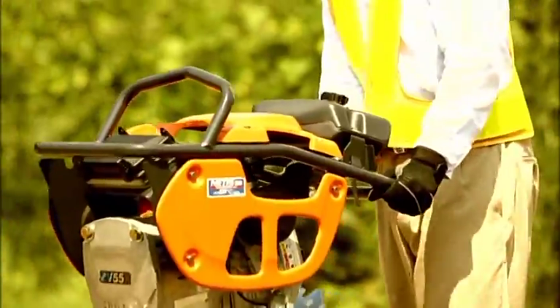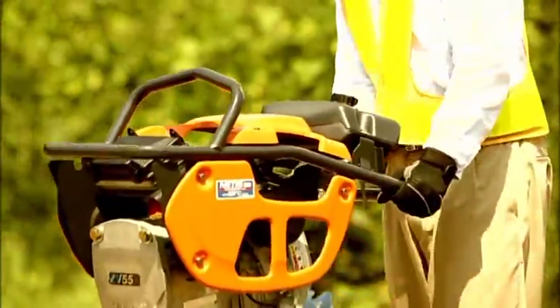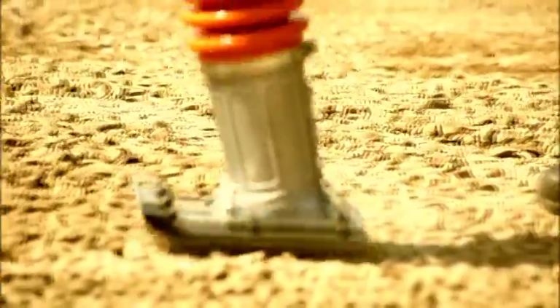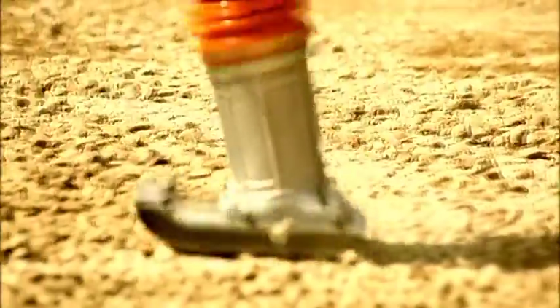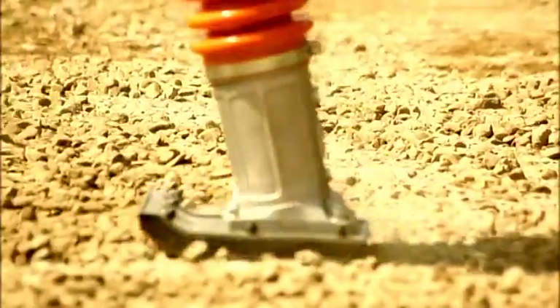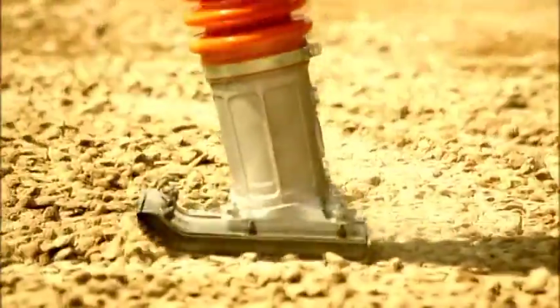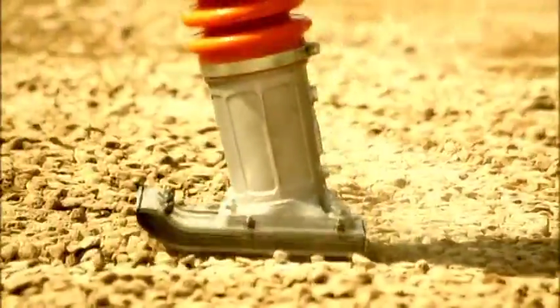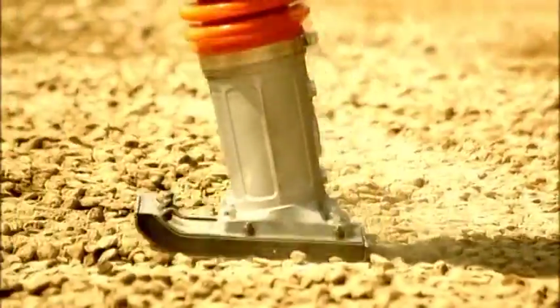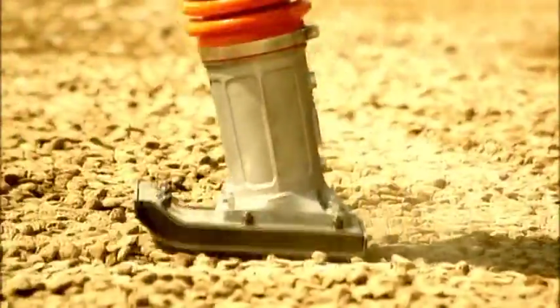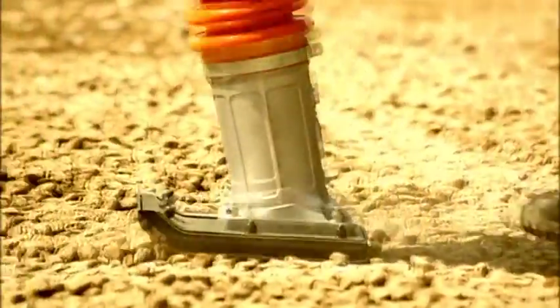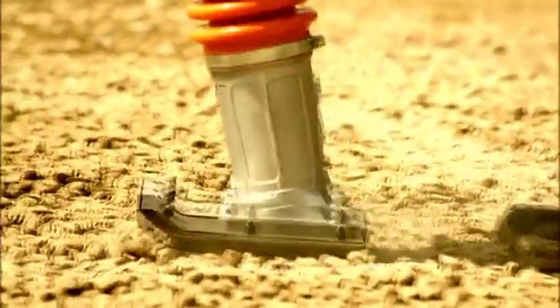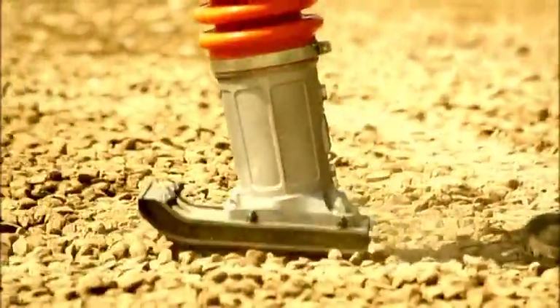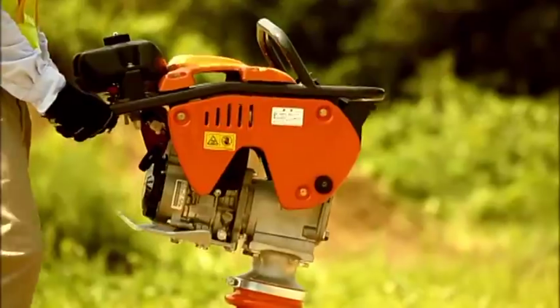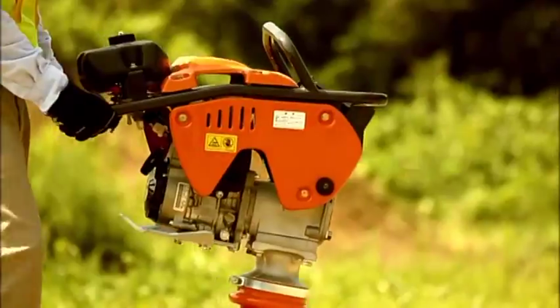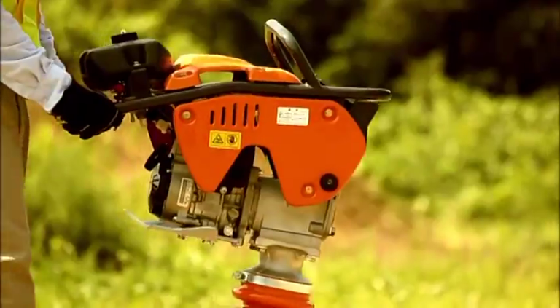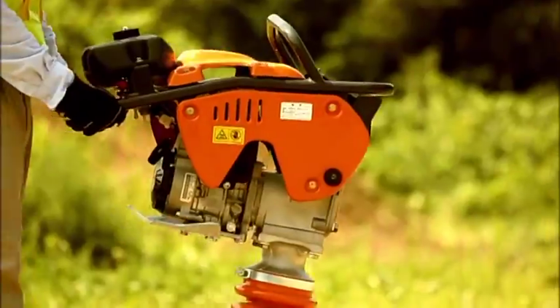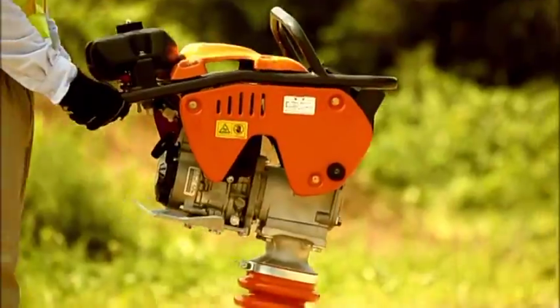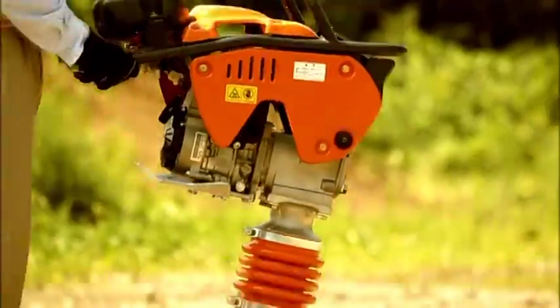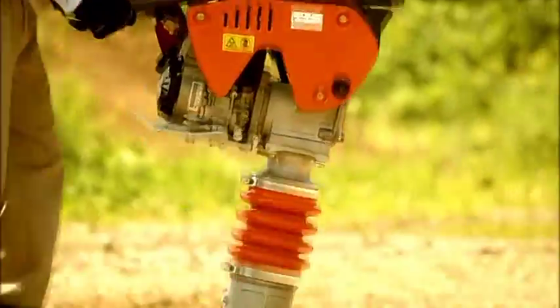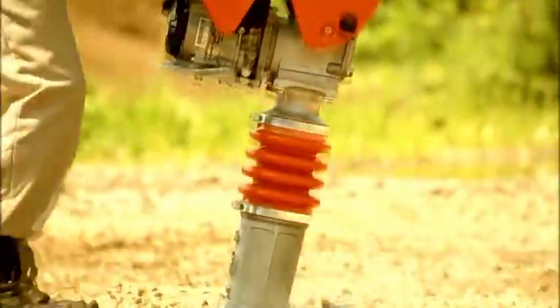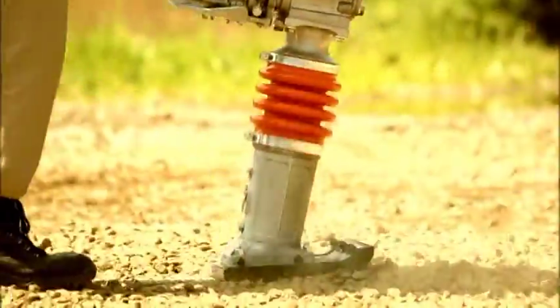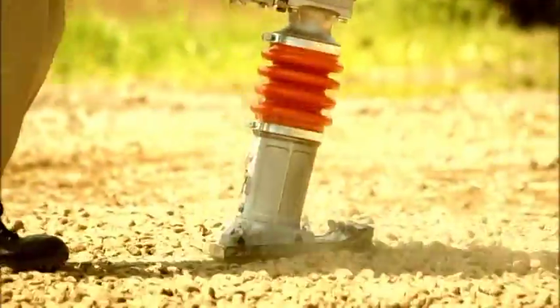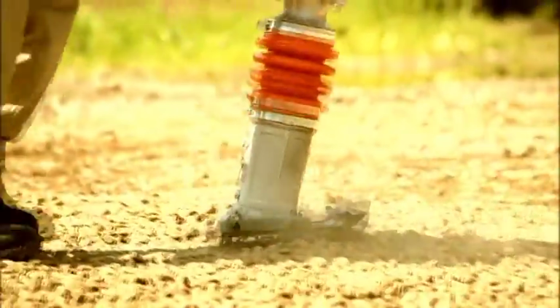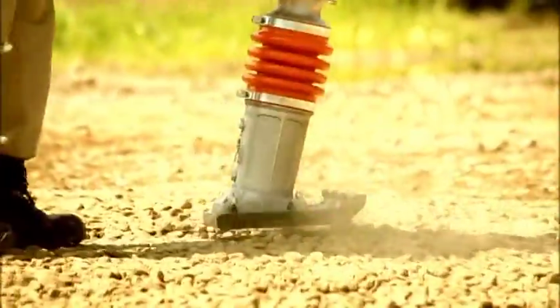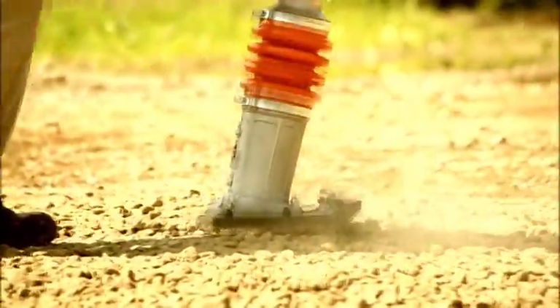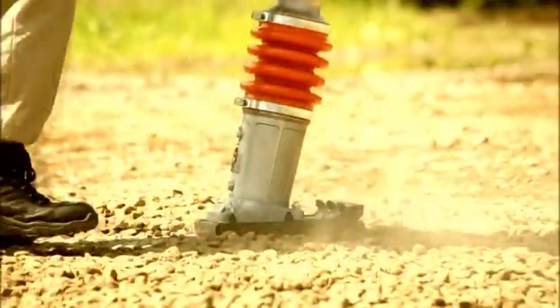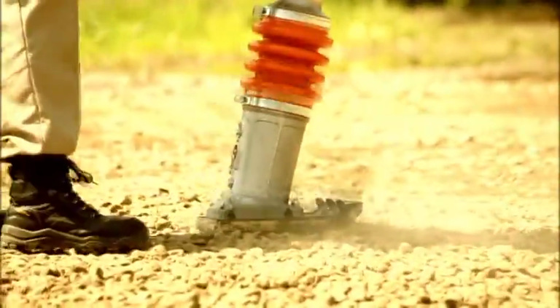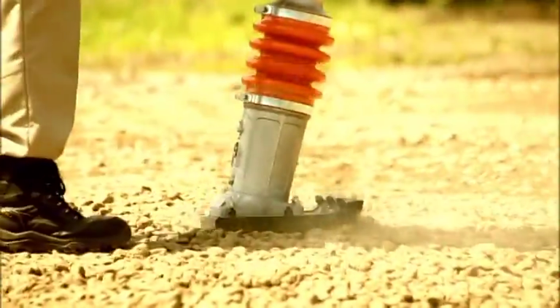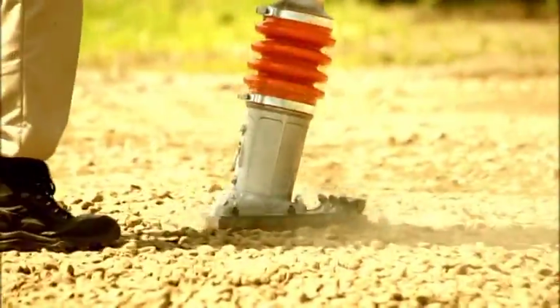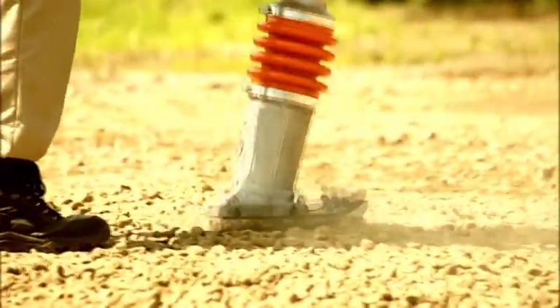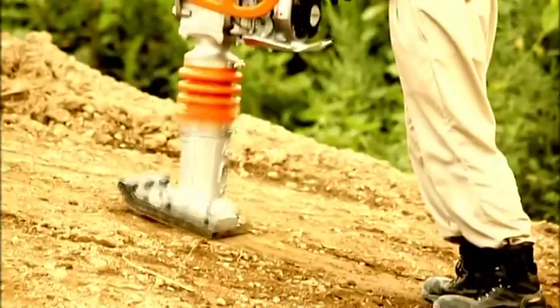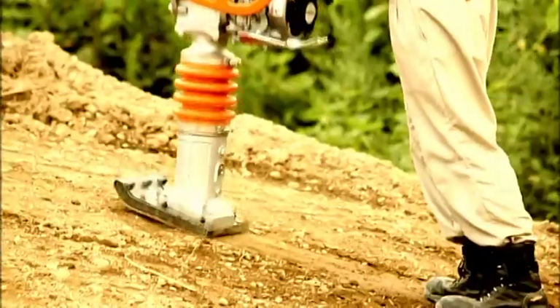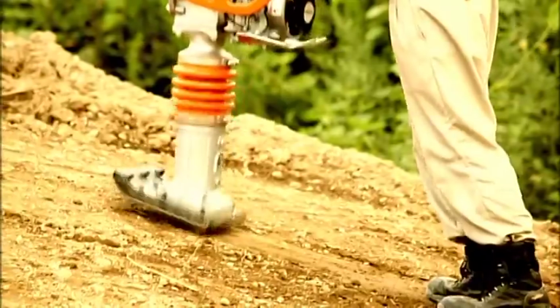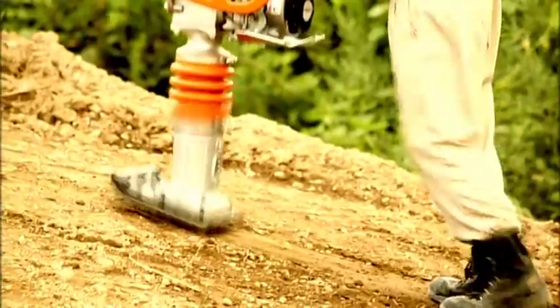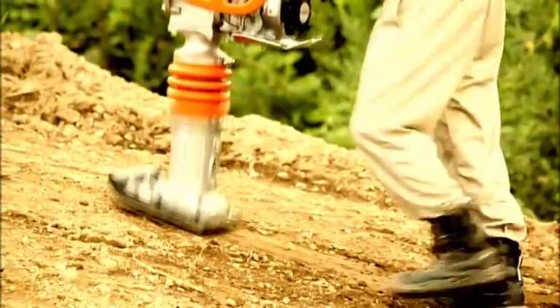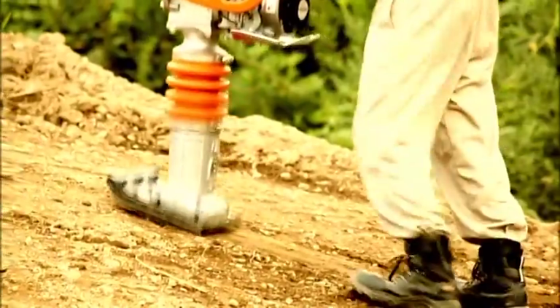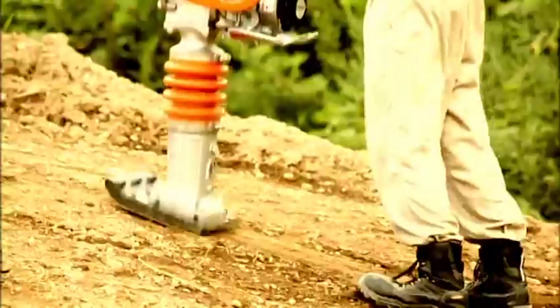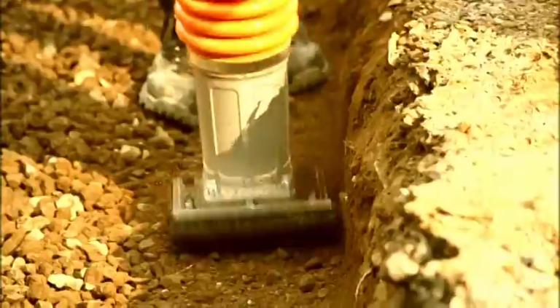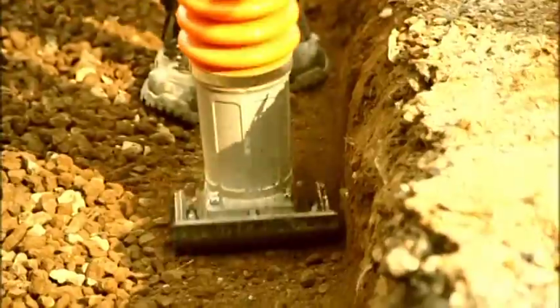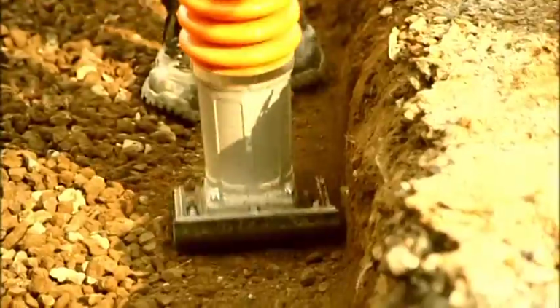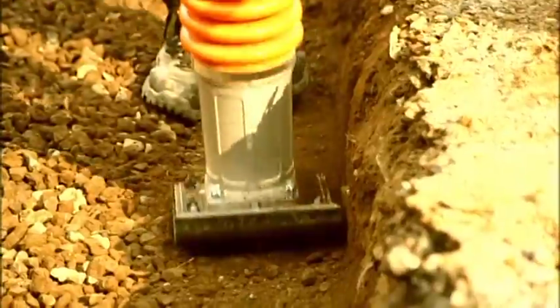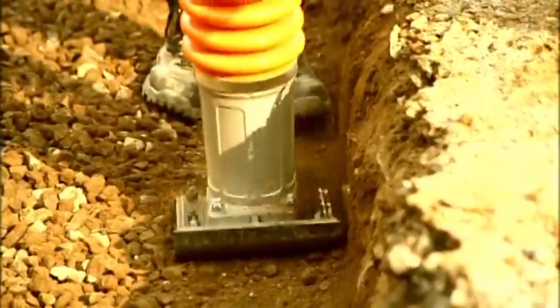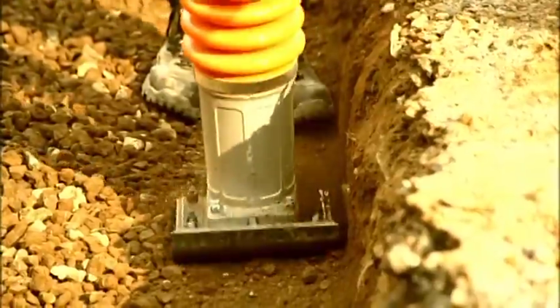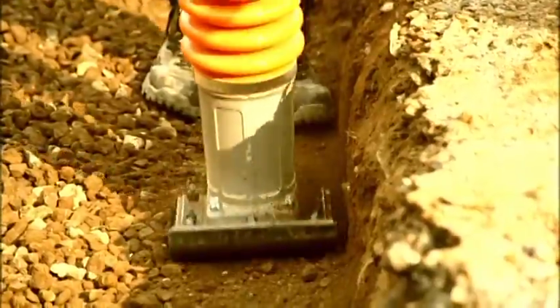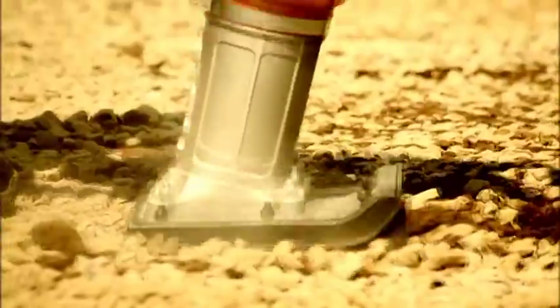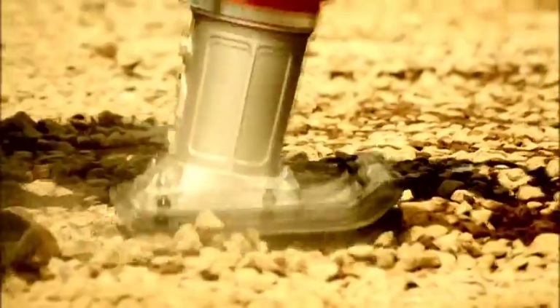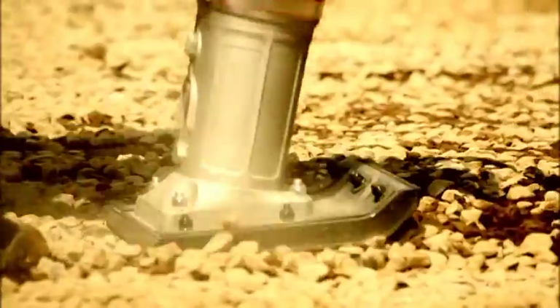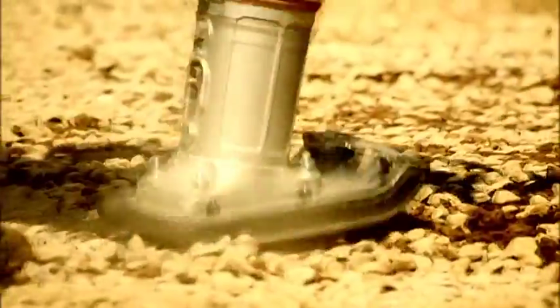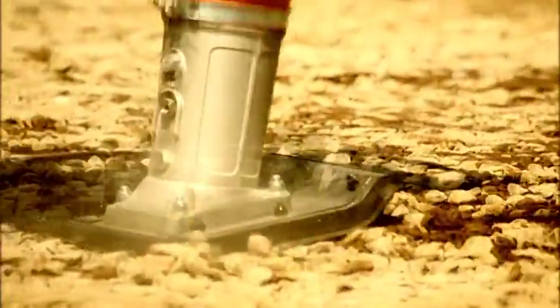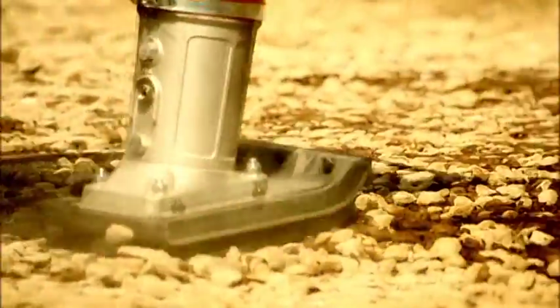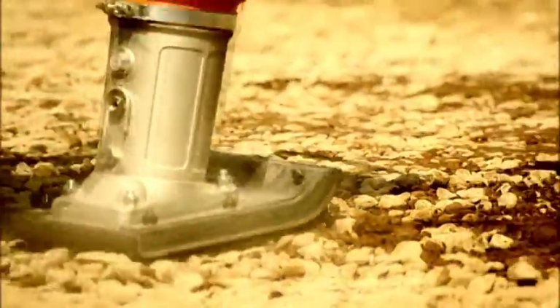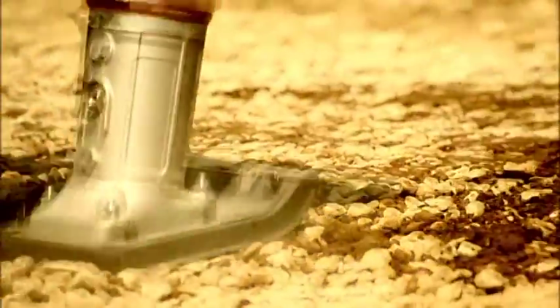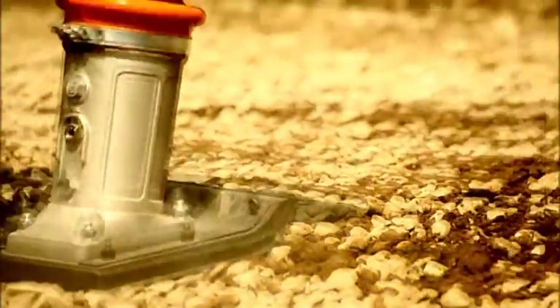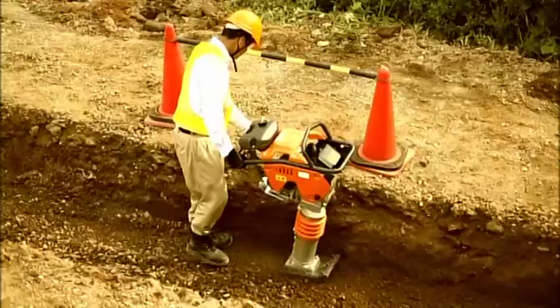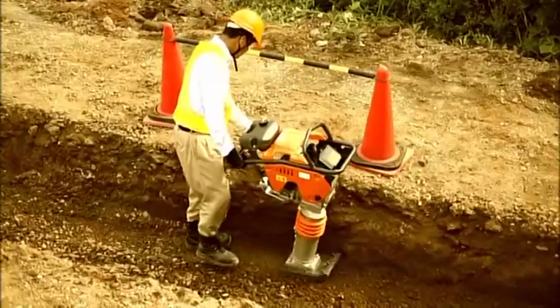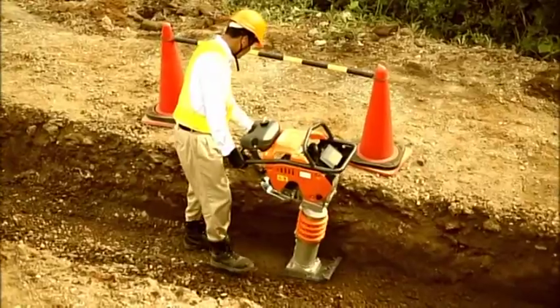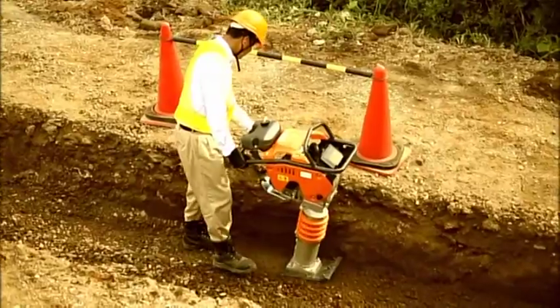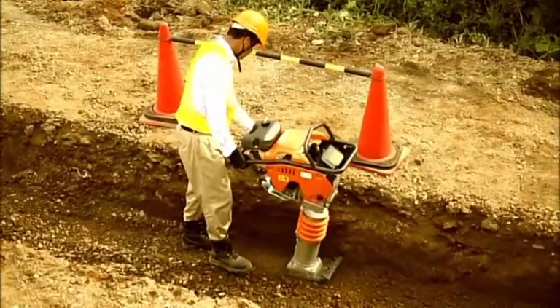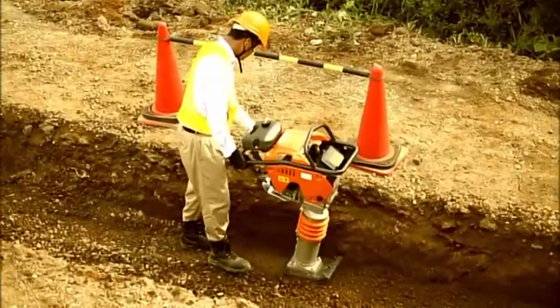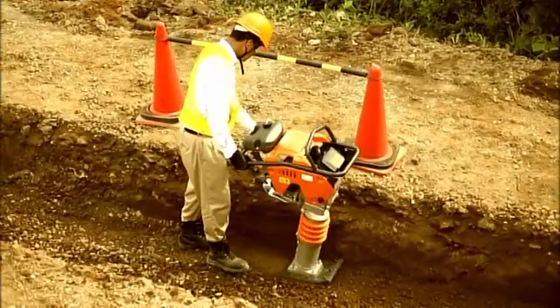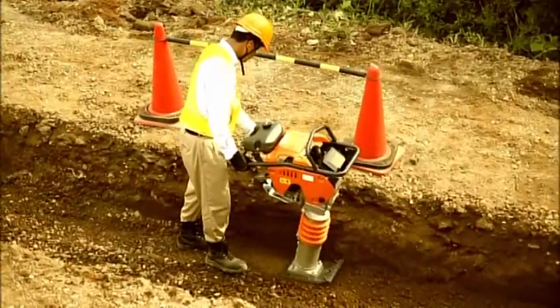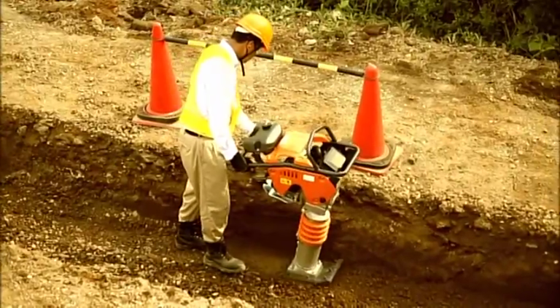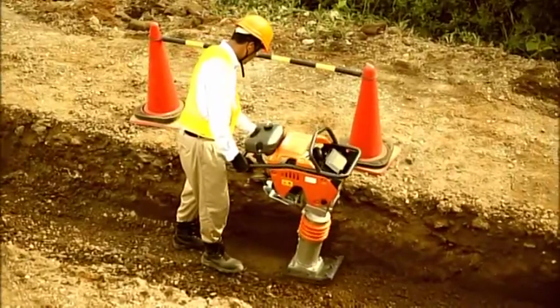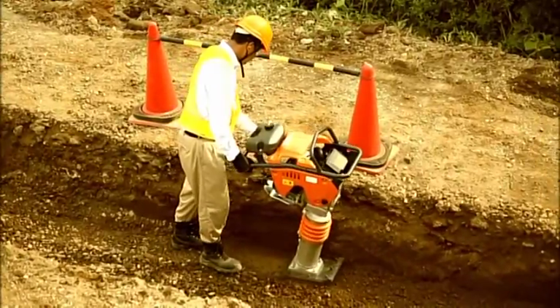Stronger, faster, with greater comfort. Hitachi Ramo.